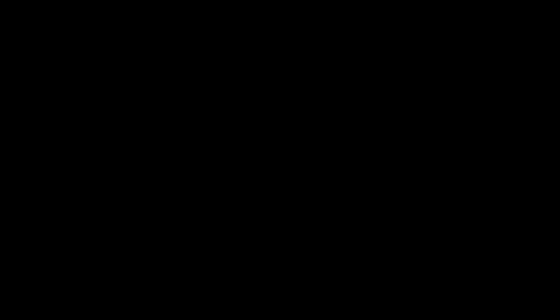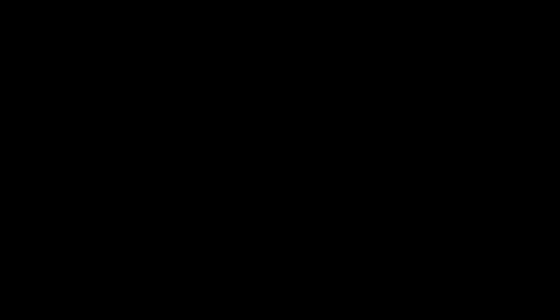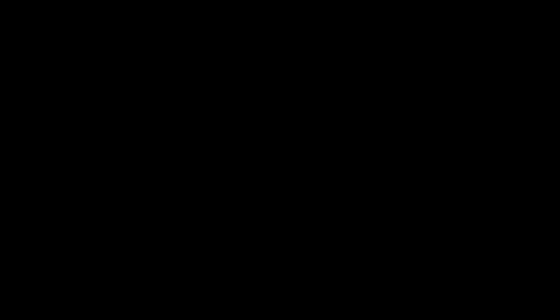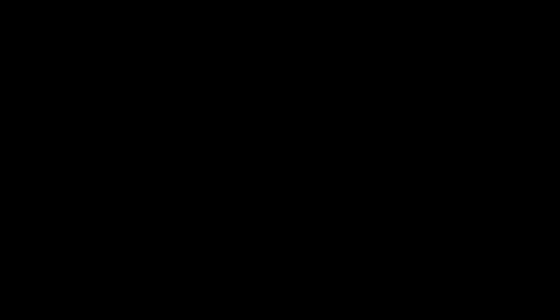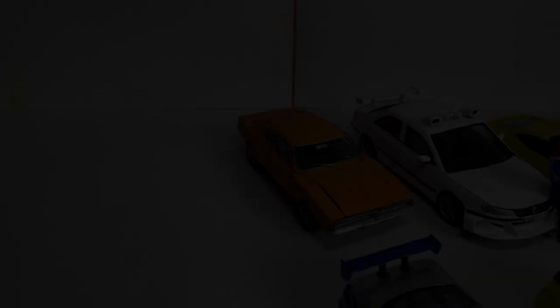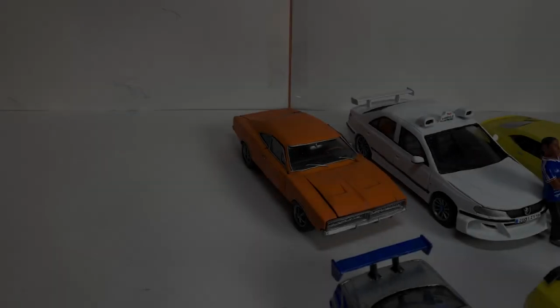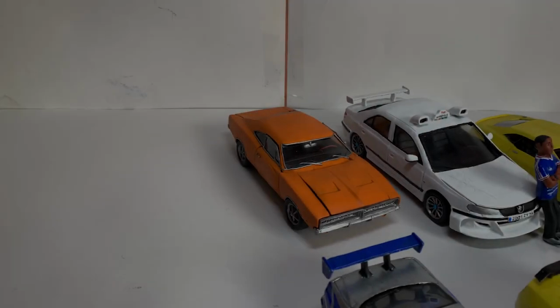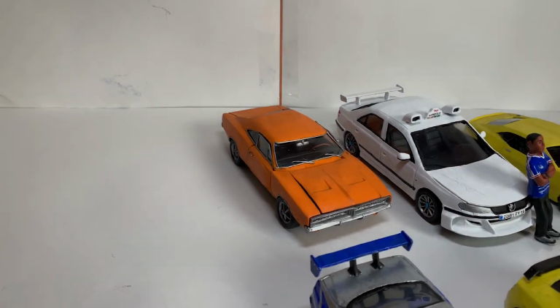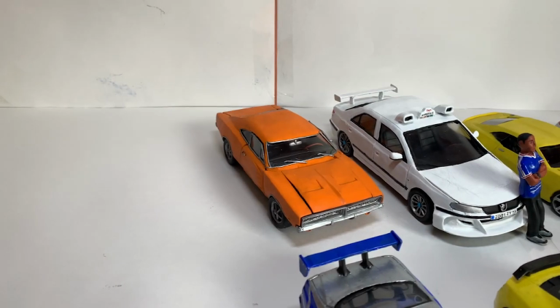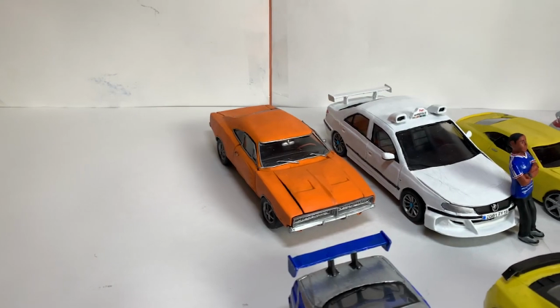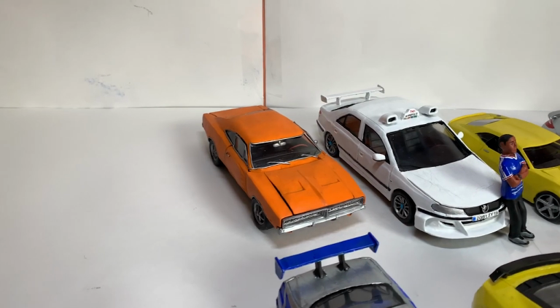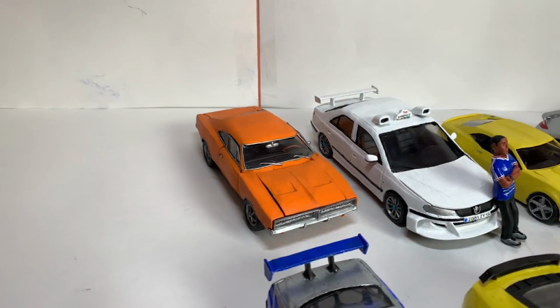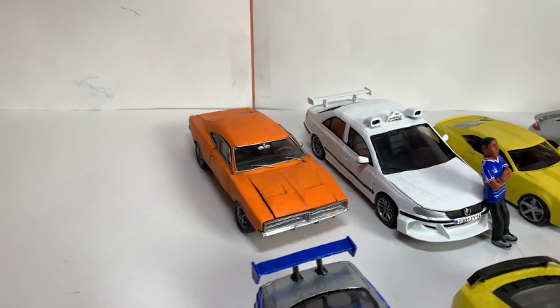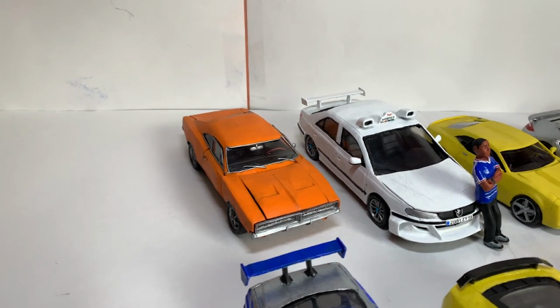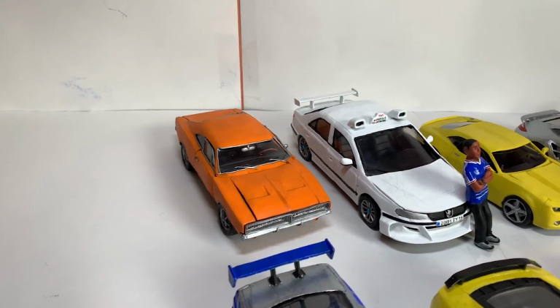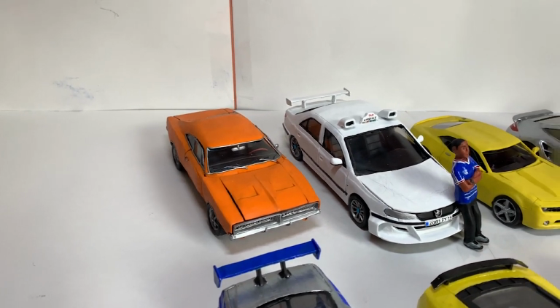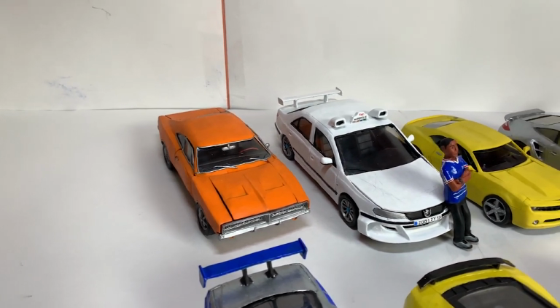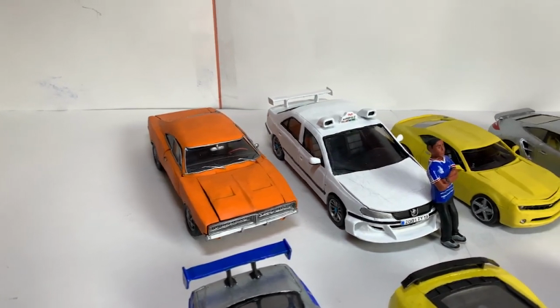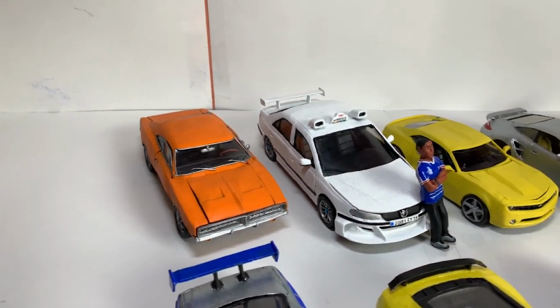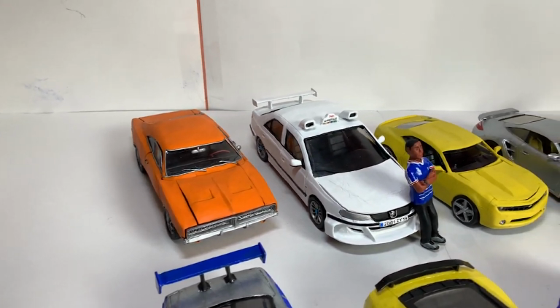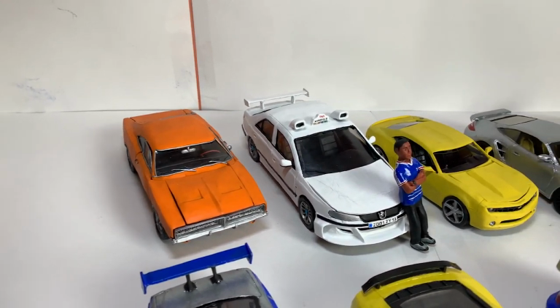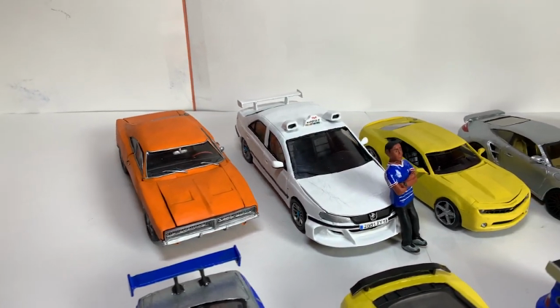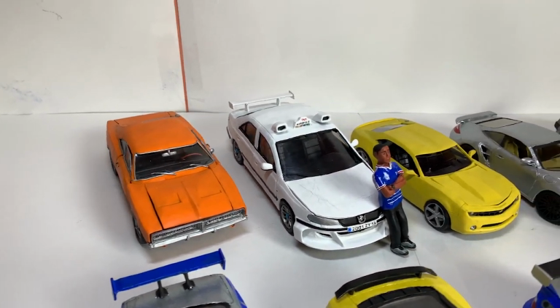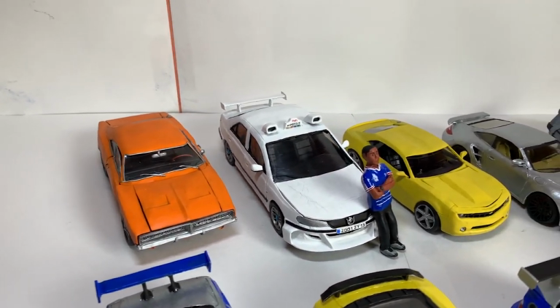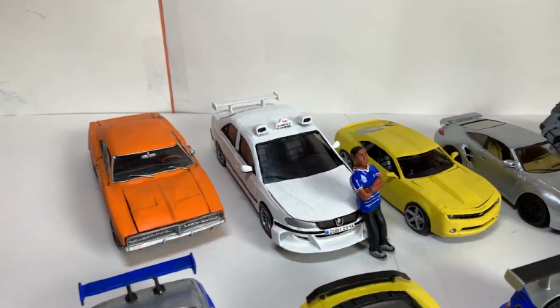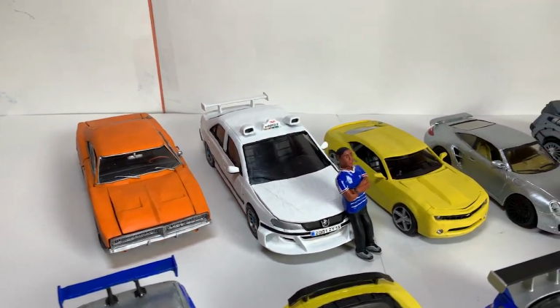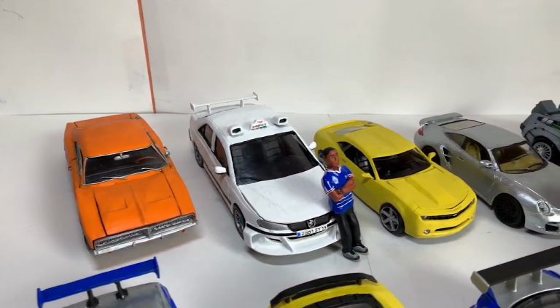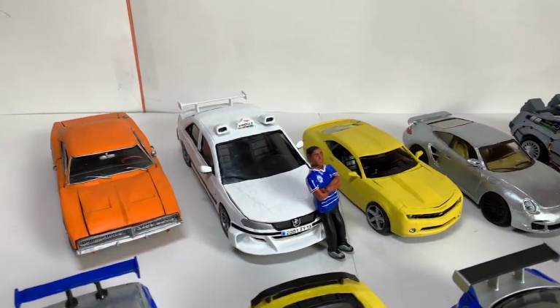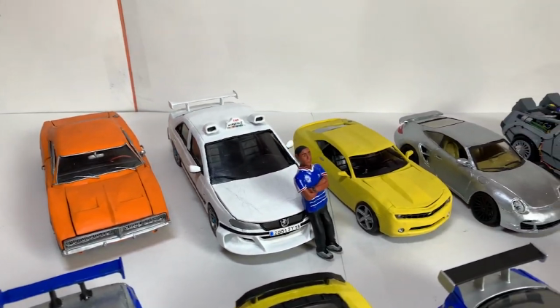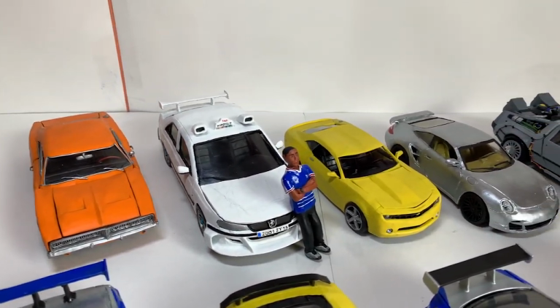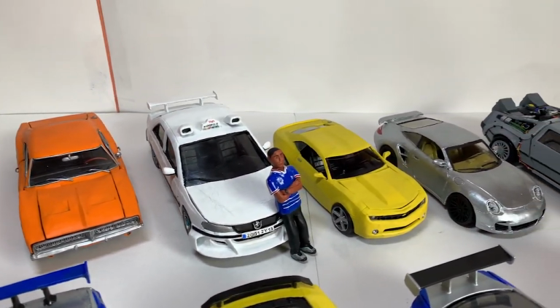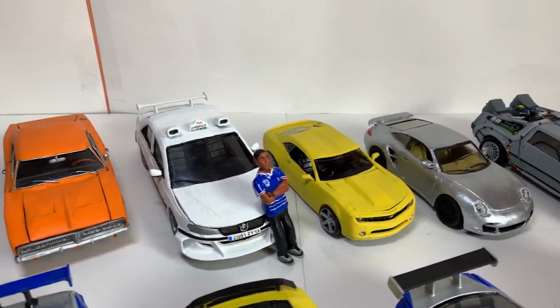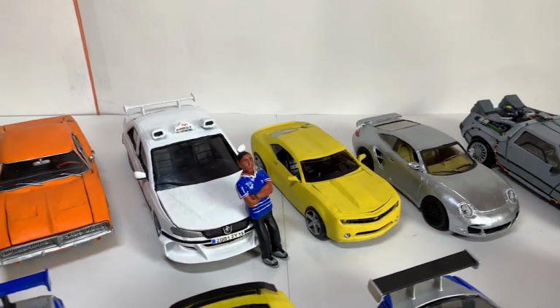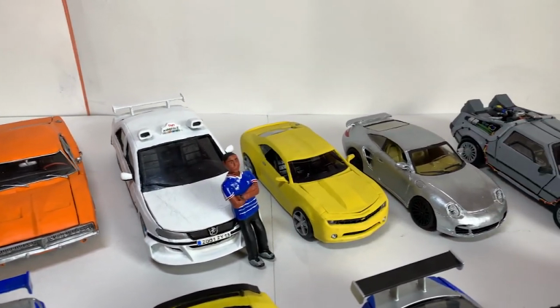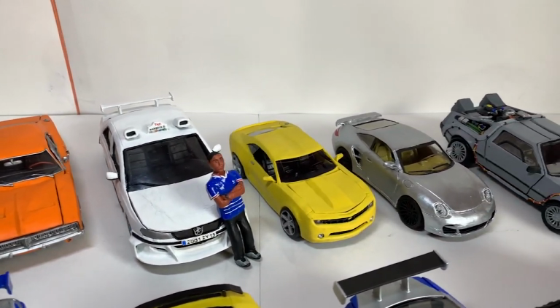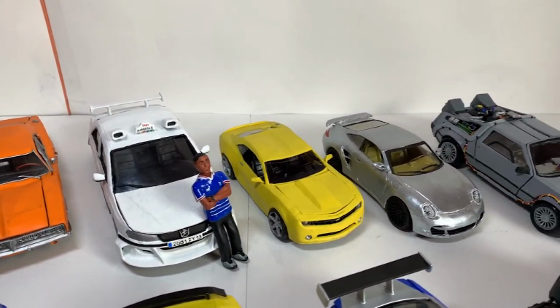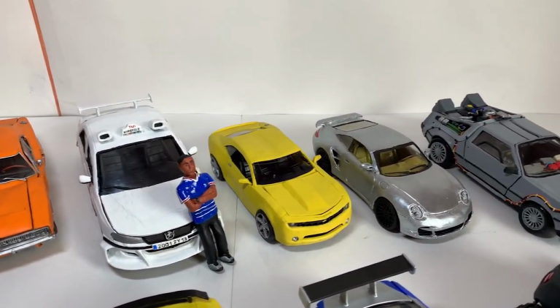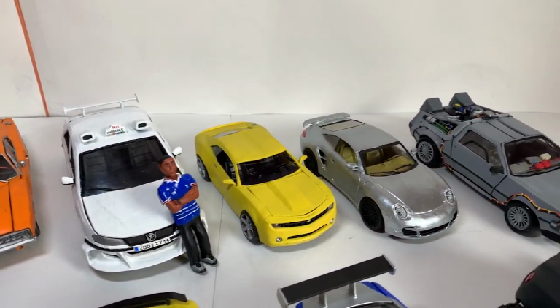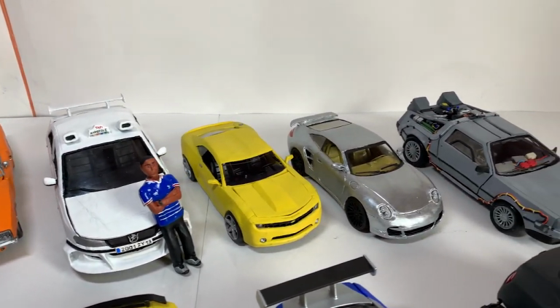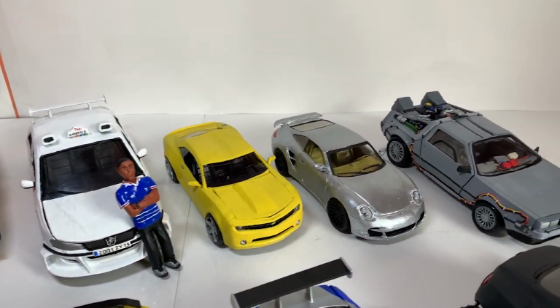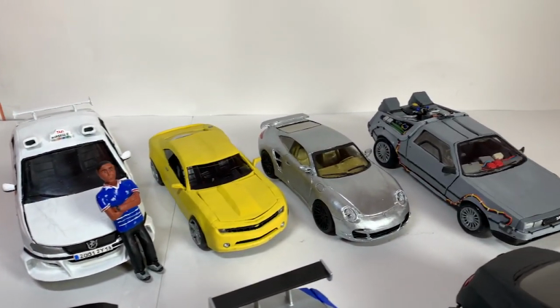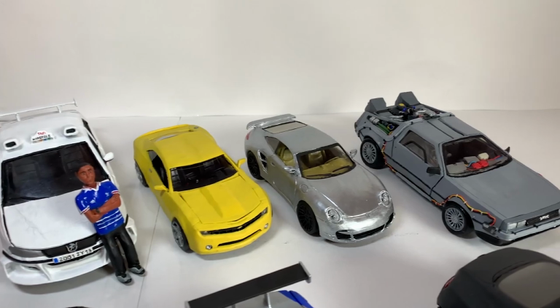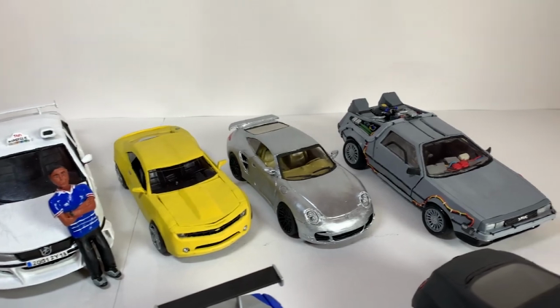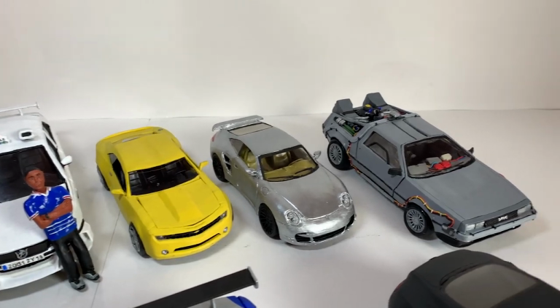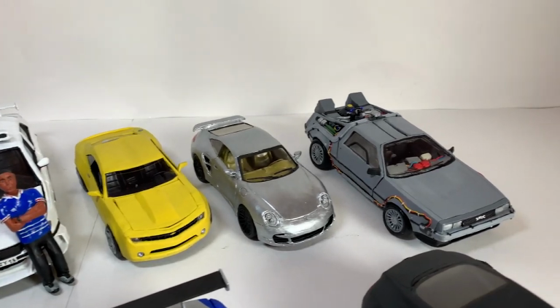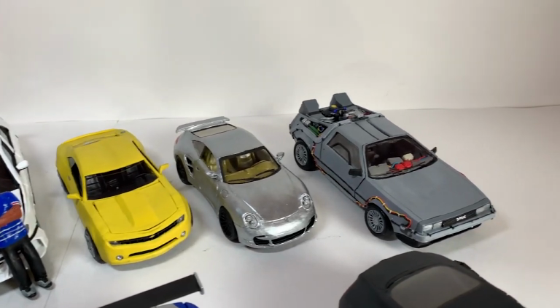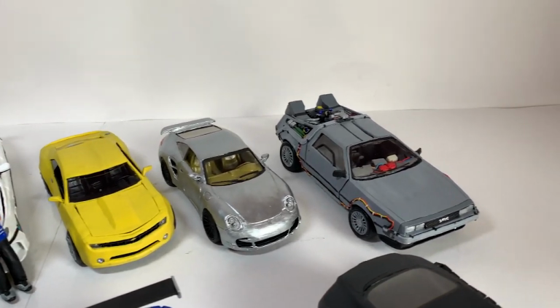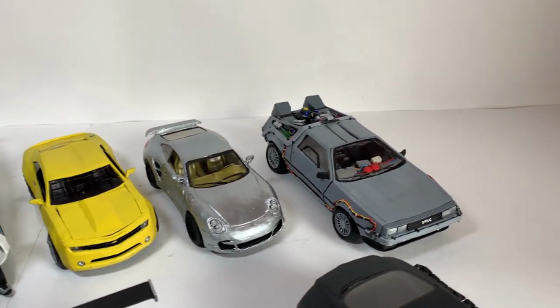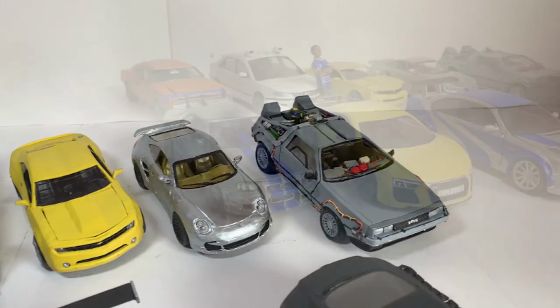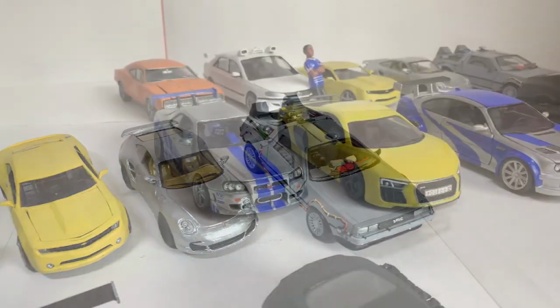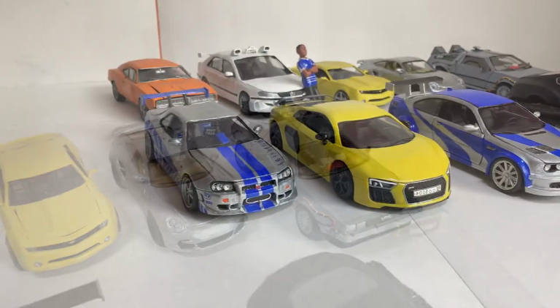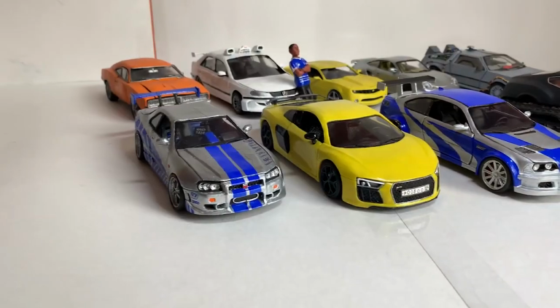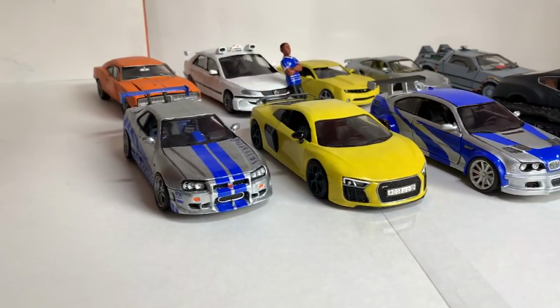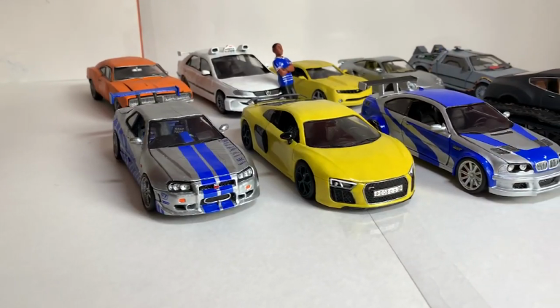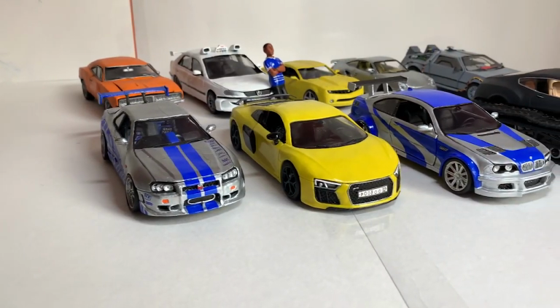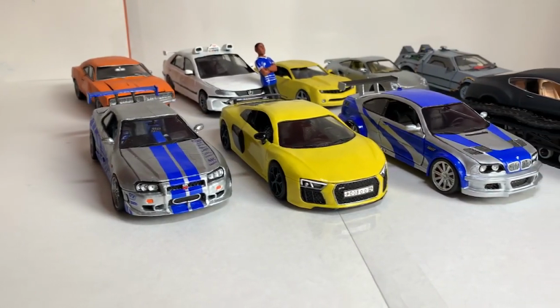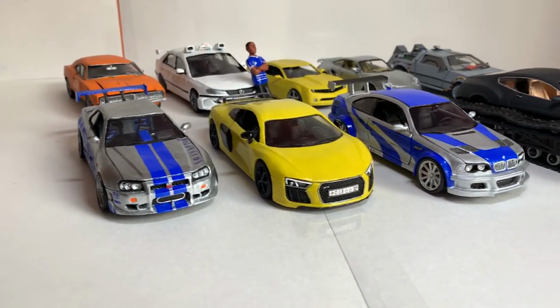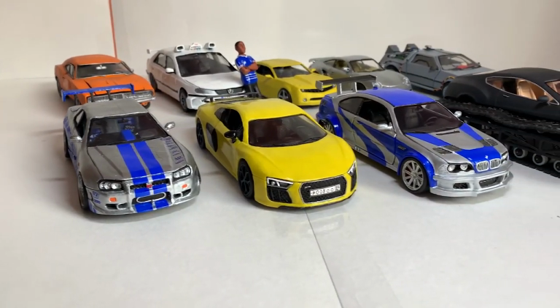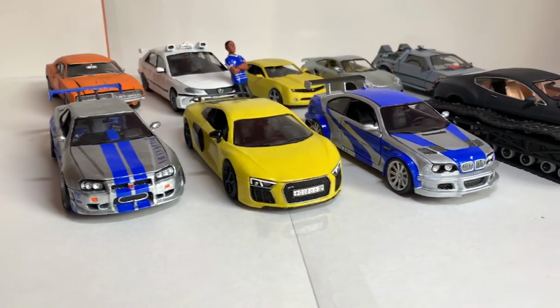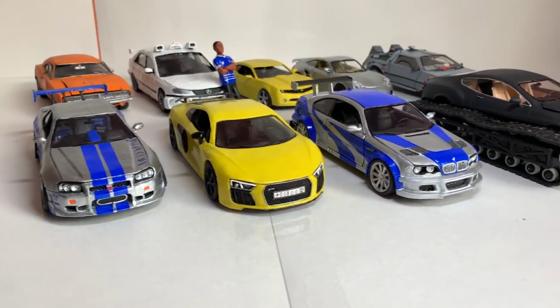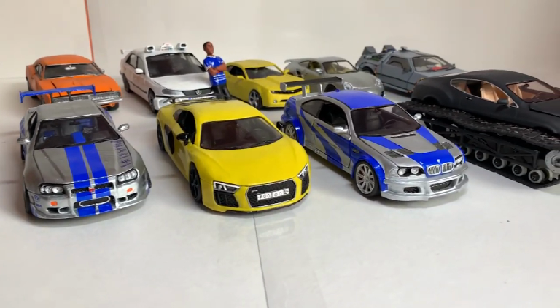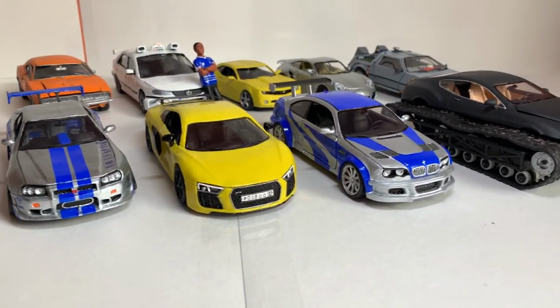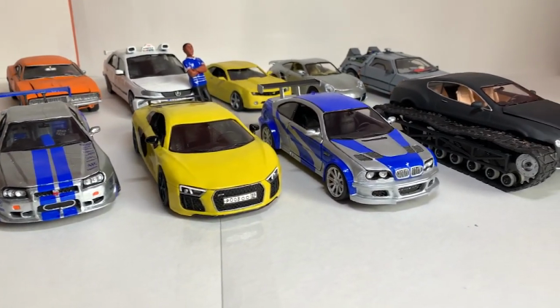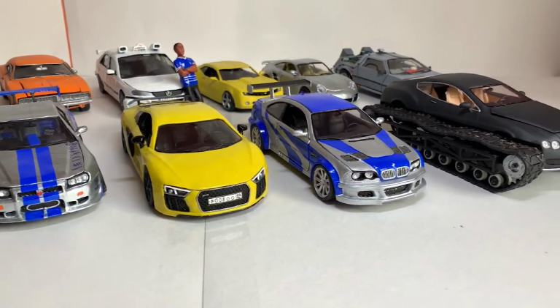Hi everyone! Welcome to the channel, Handmade. Today, I will show you my collection of cars made of plasticine clay.